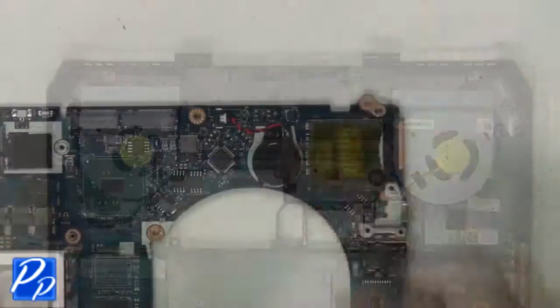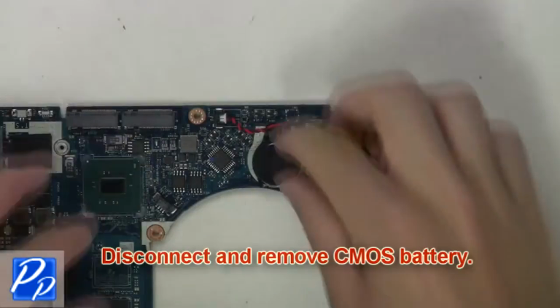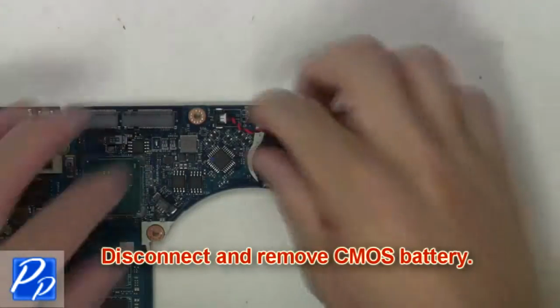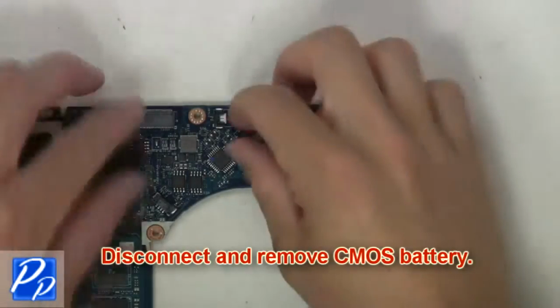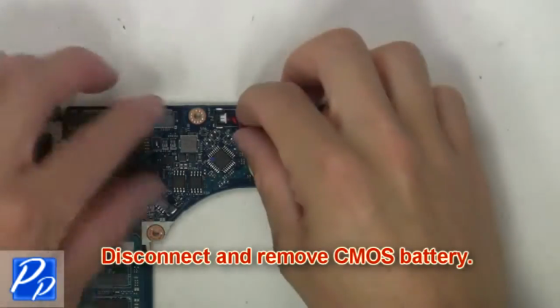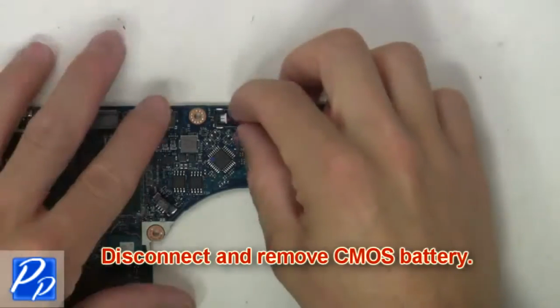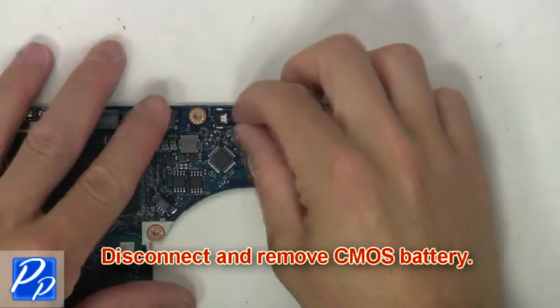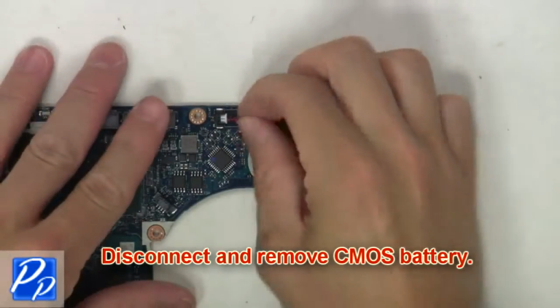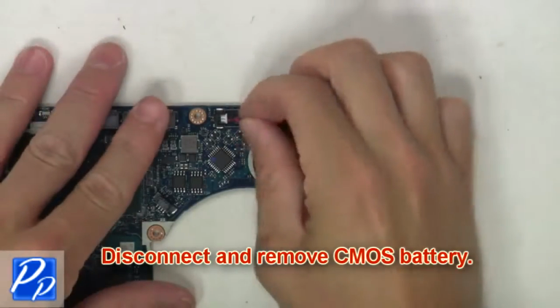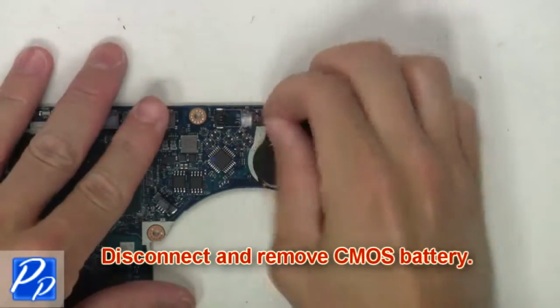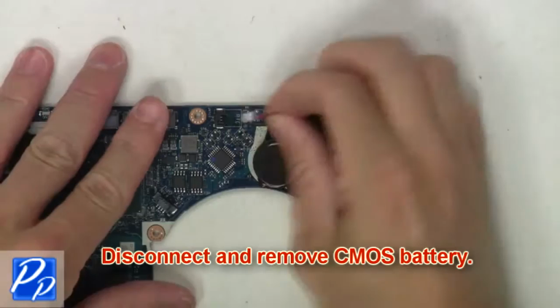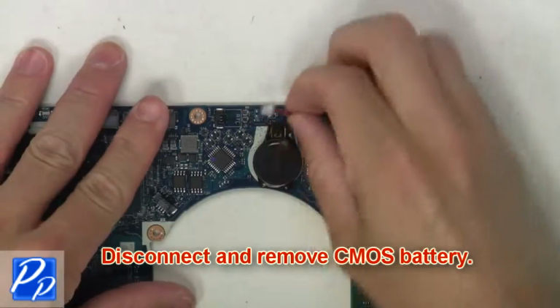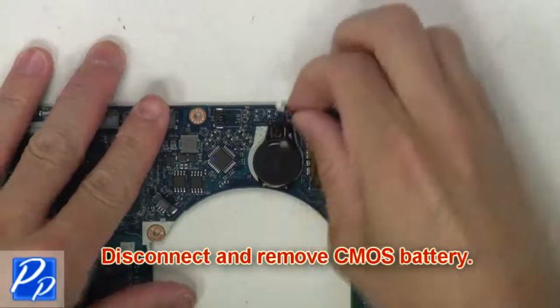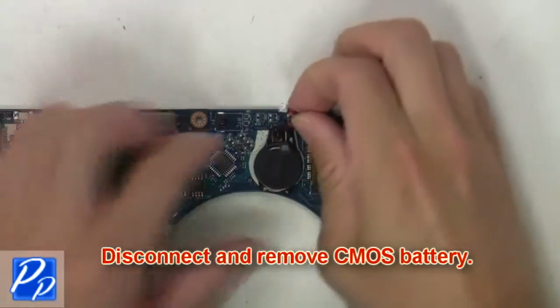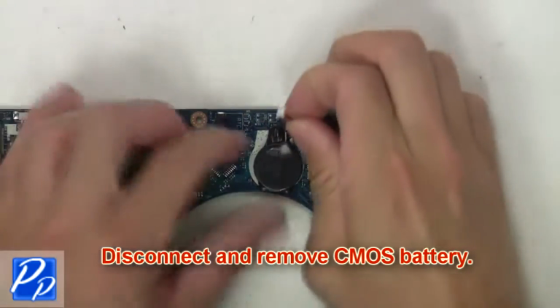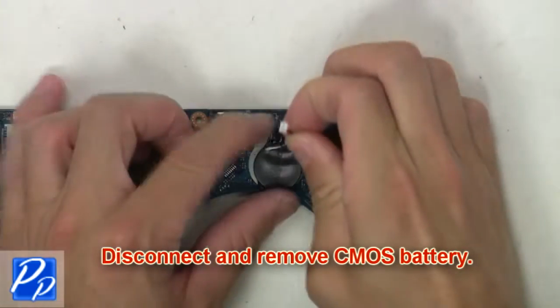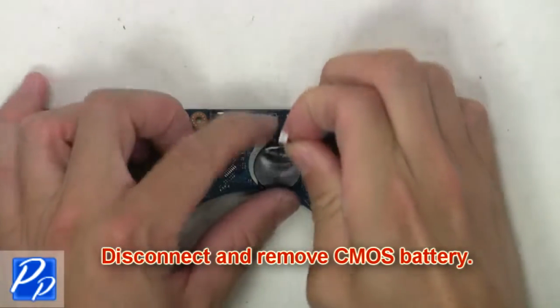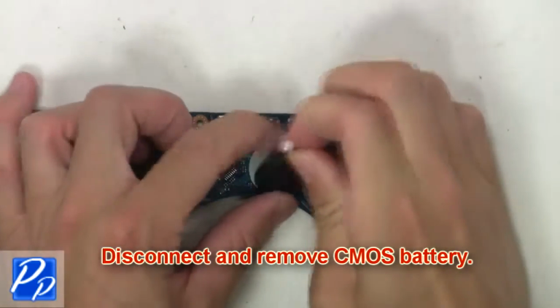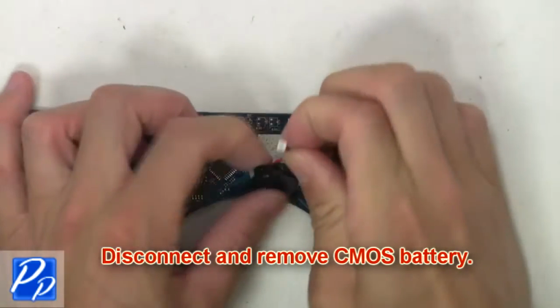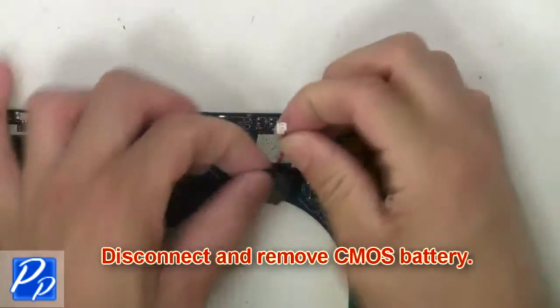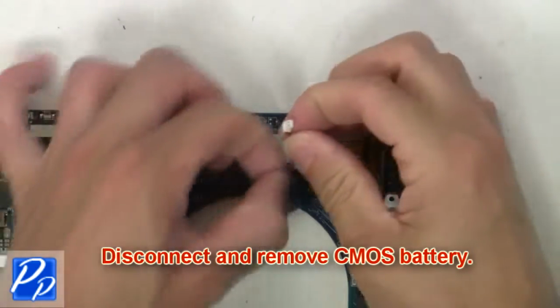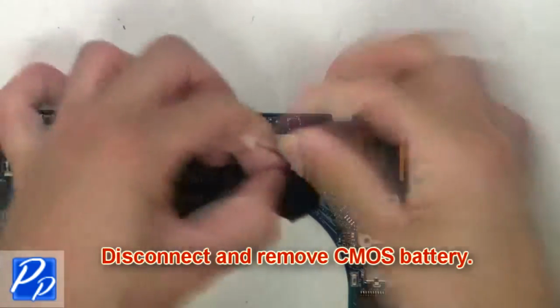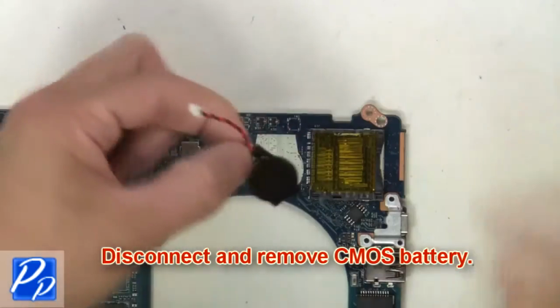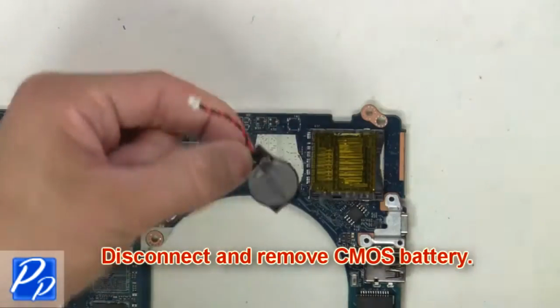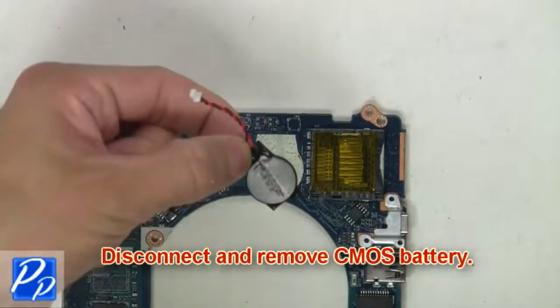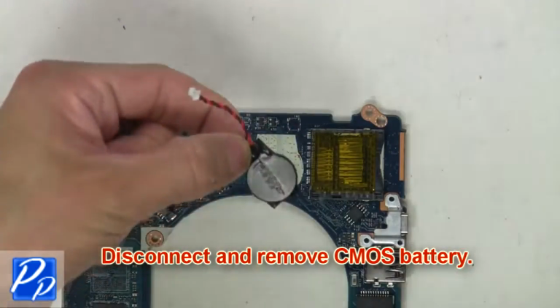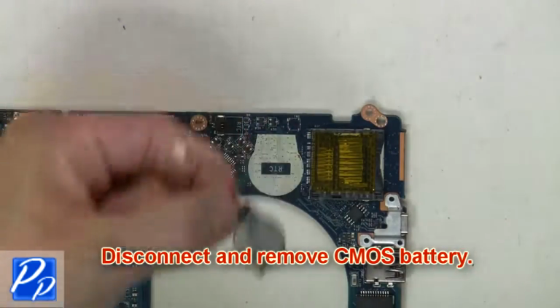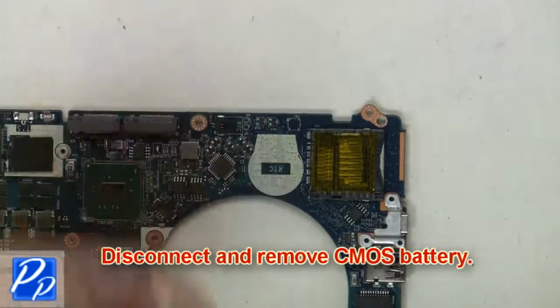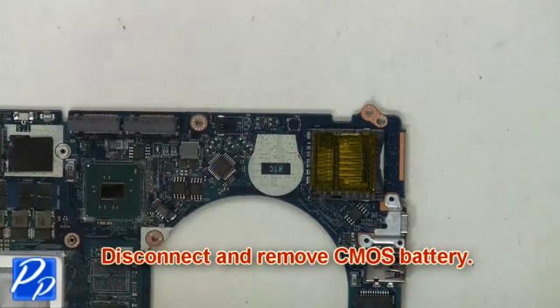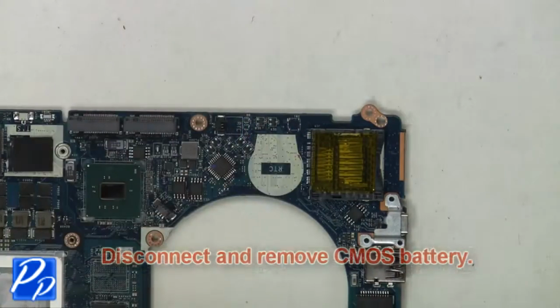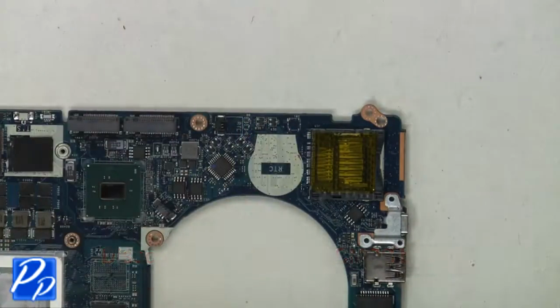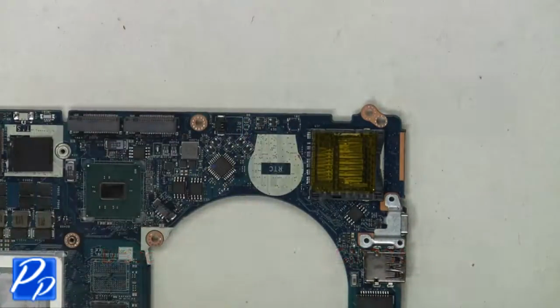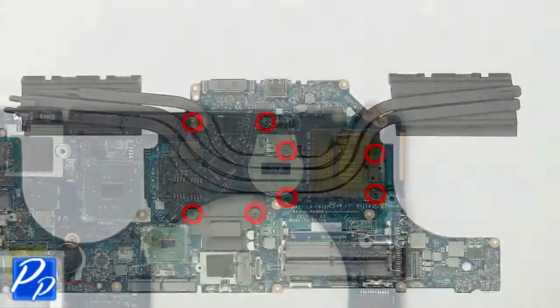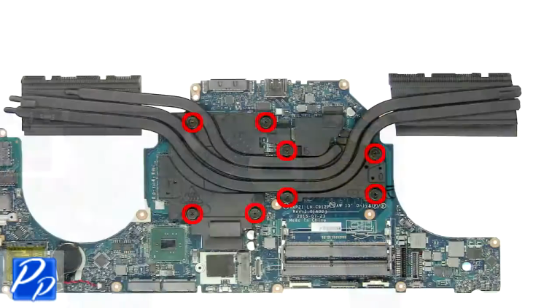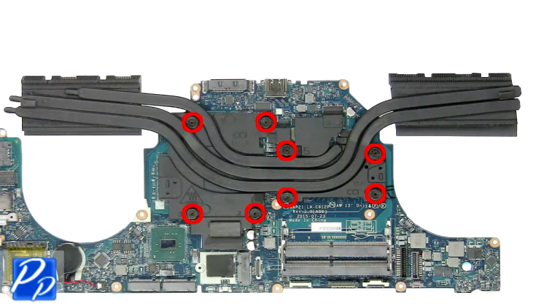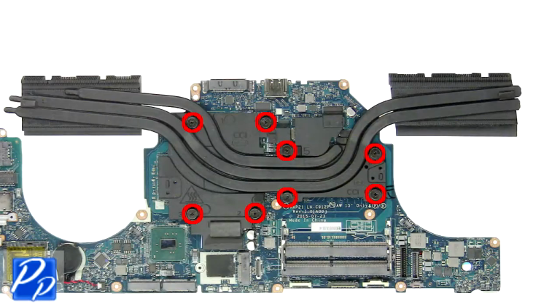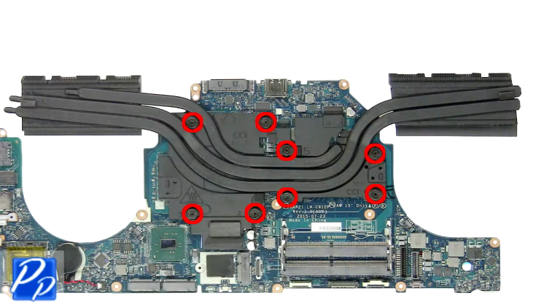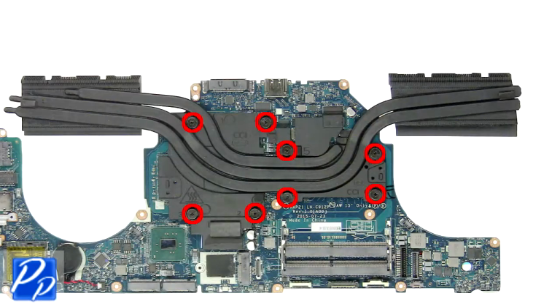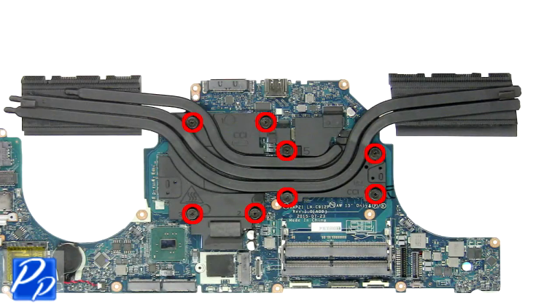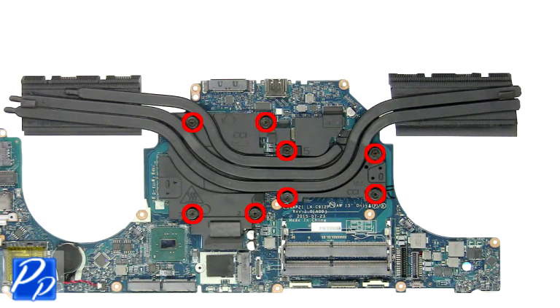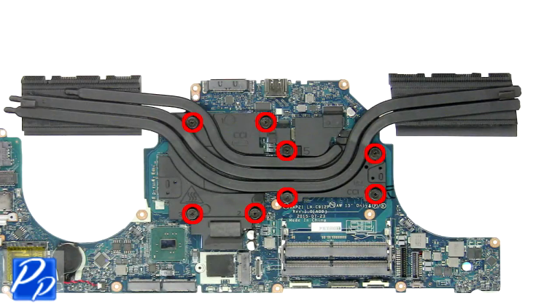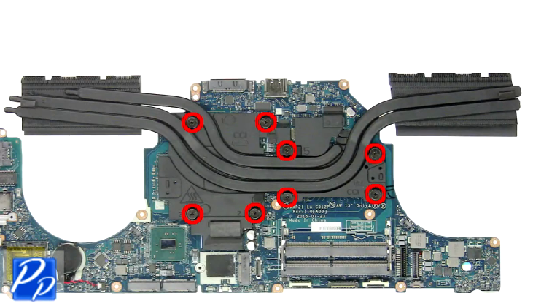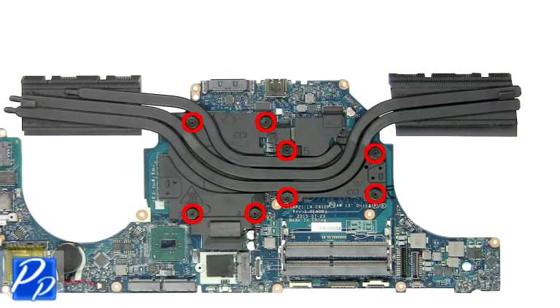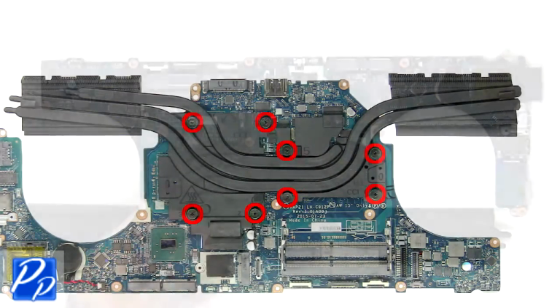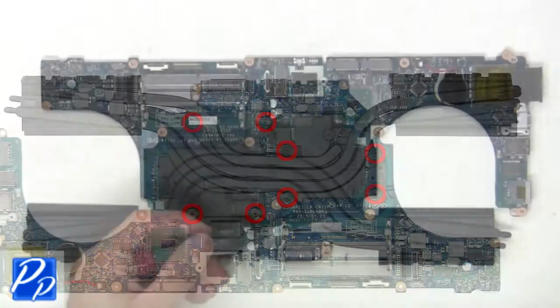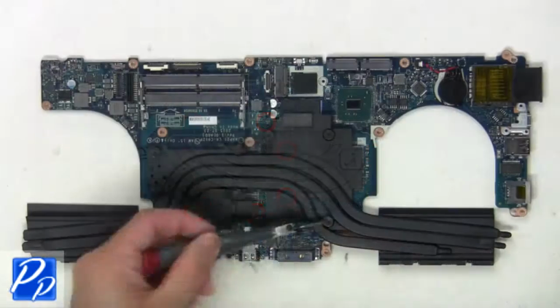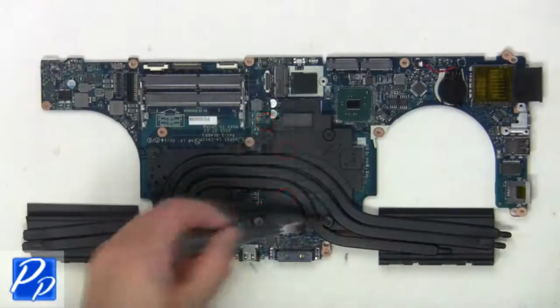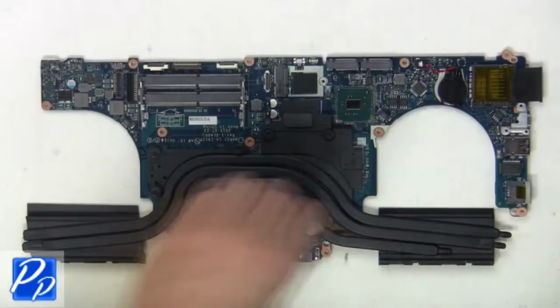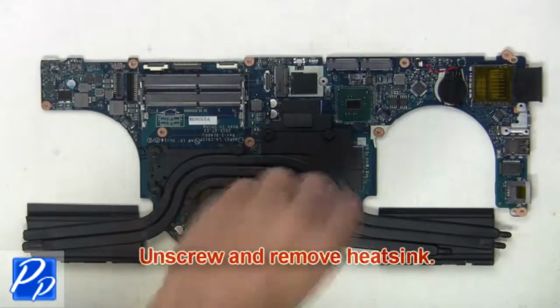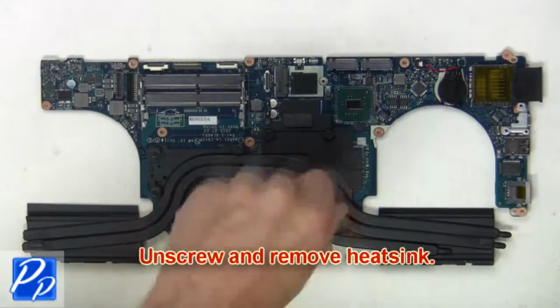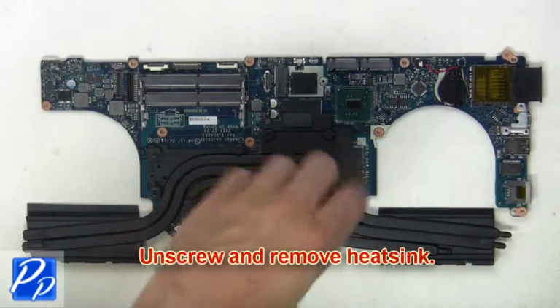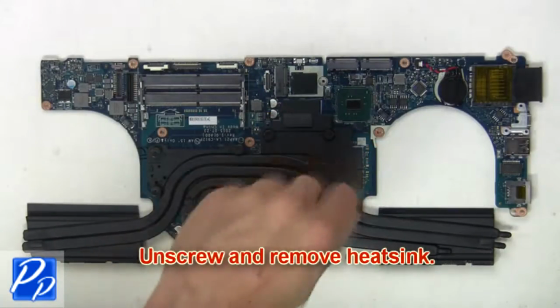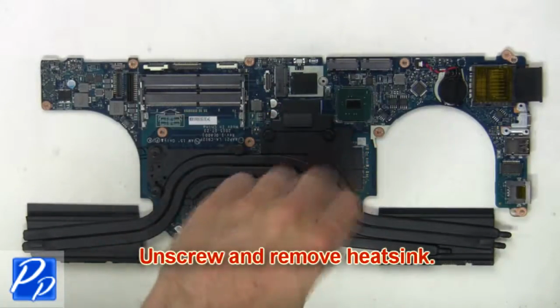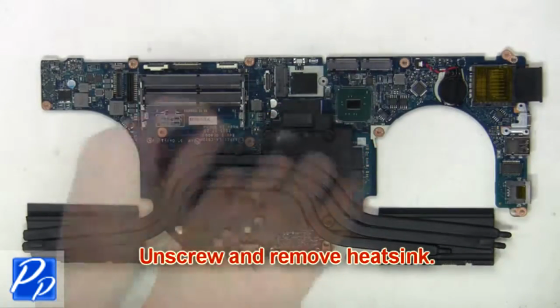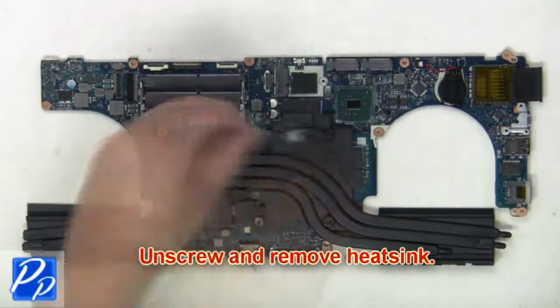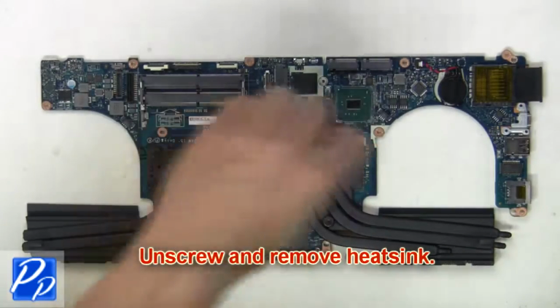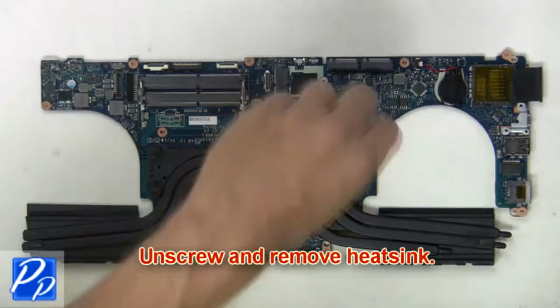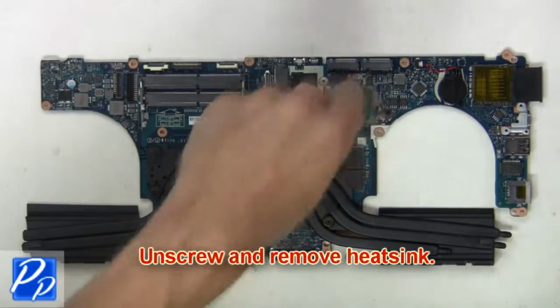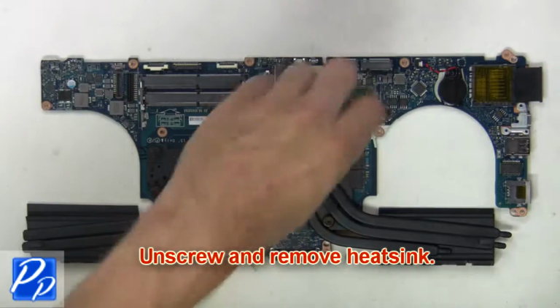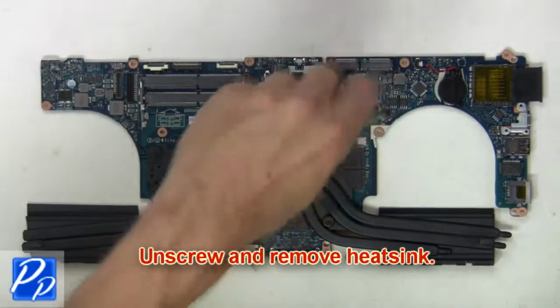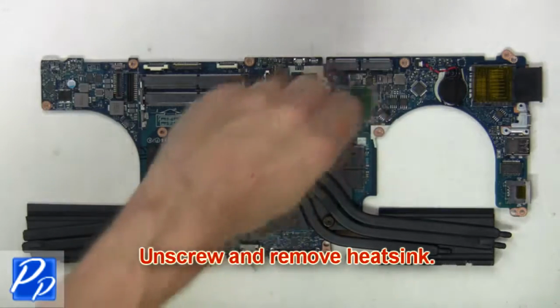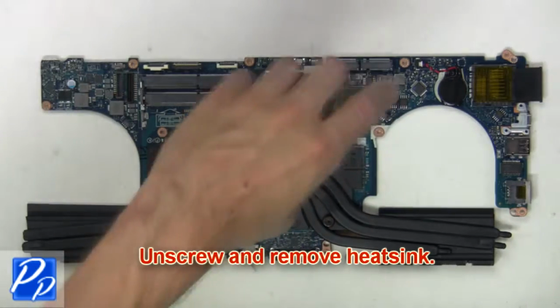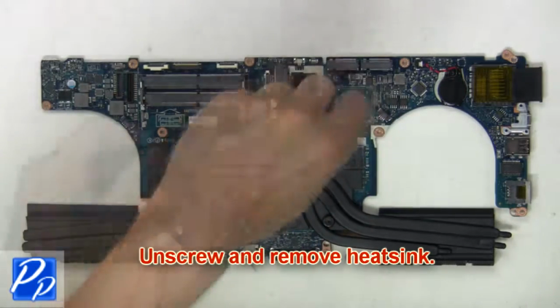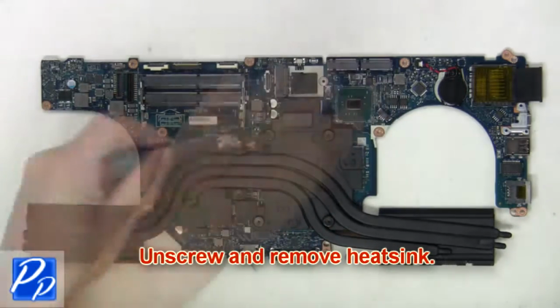Then disconnect and remove the CMOS battery. Now unscrew and remove the heat sink.